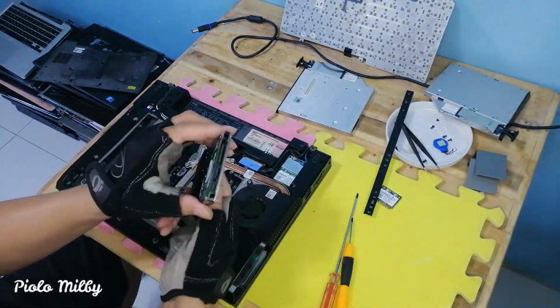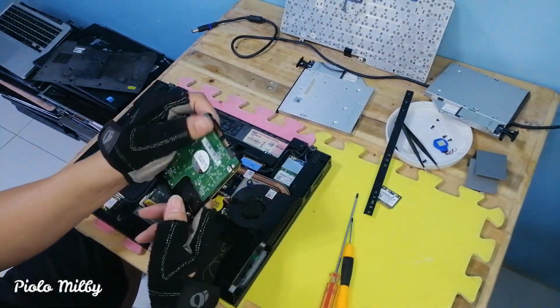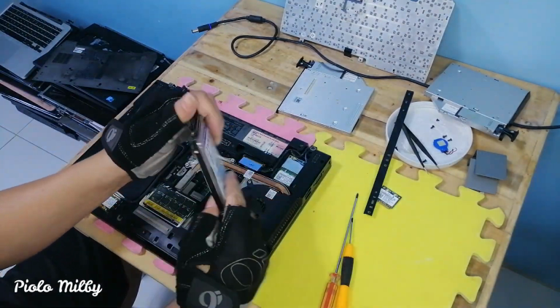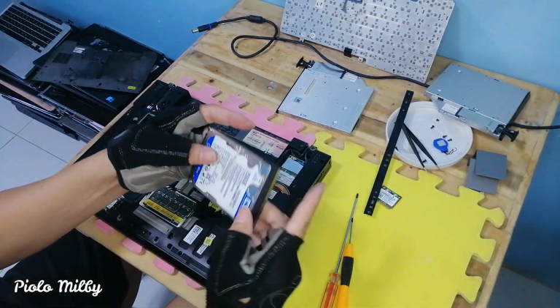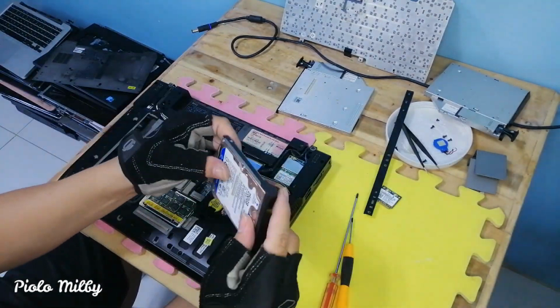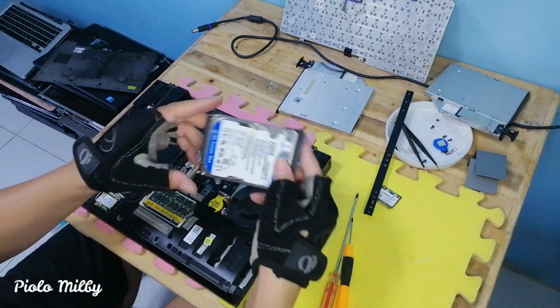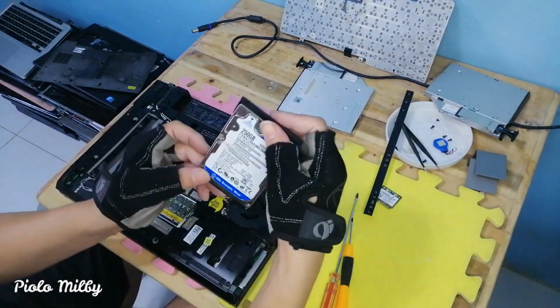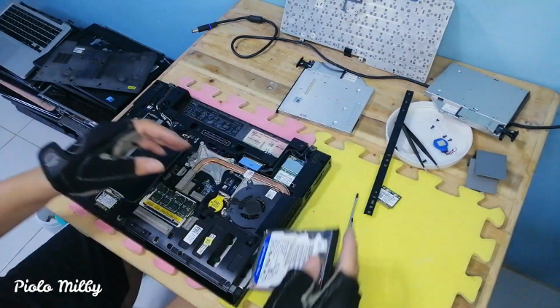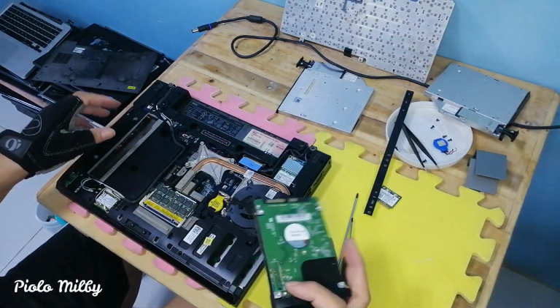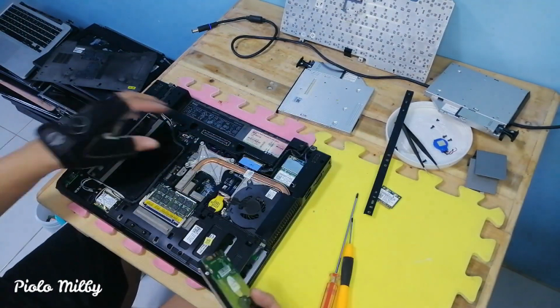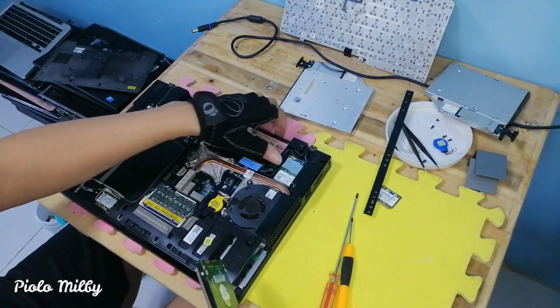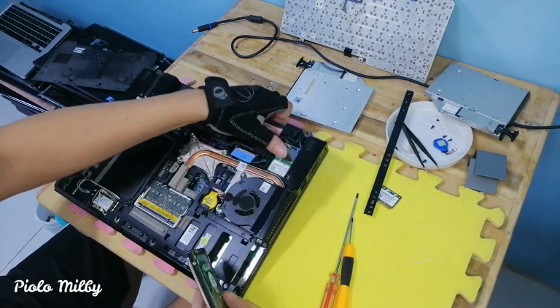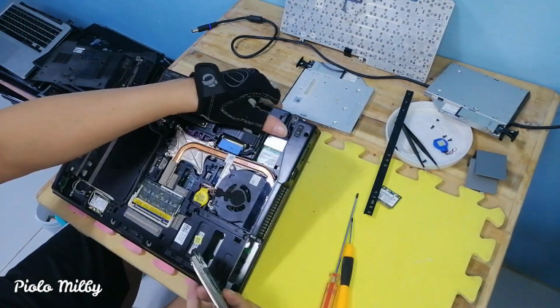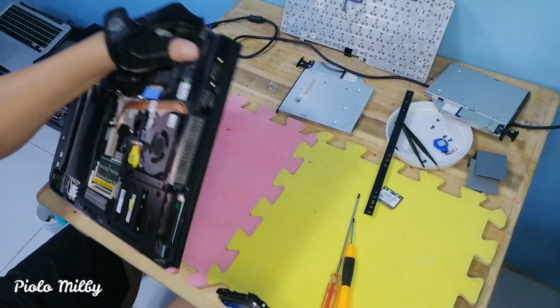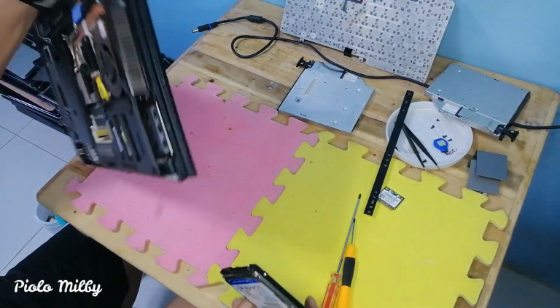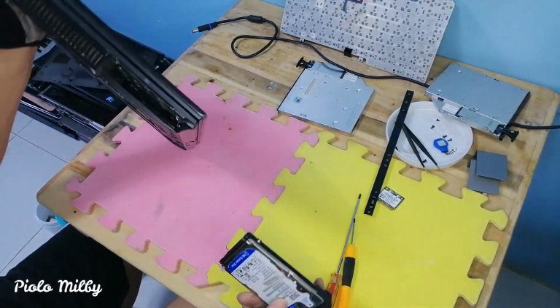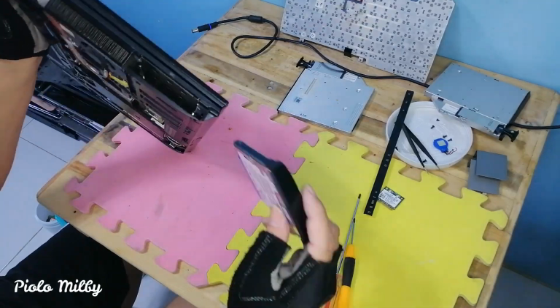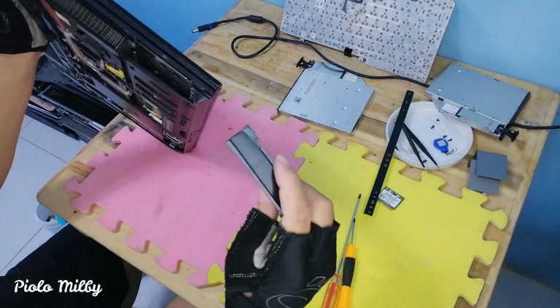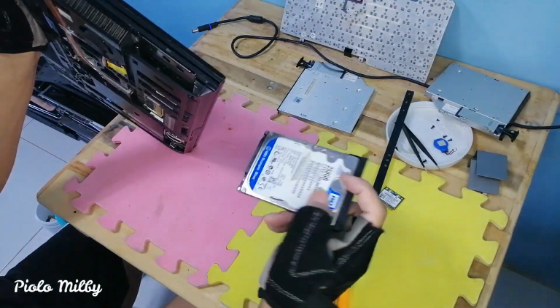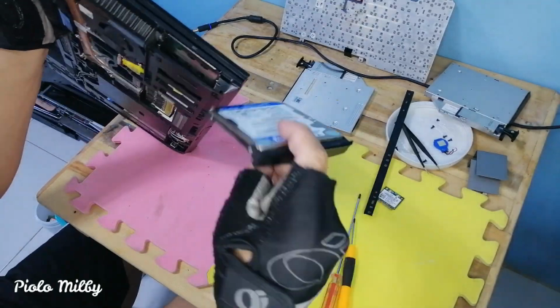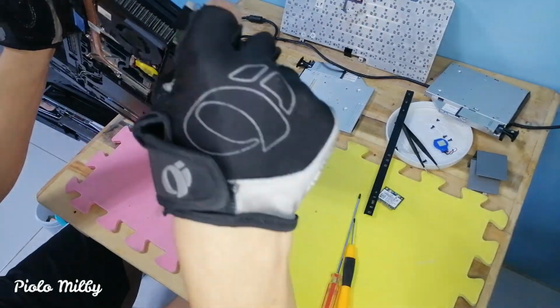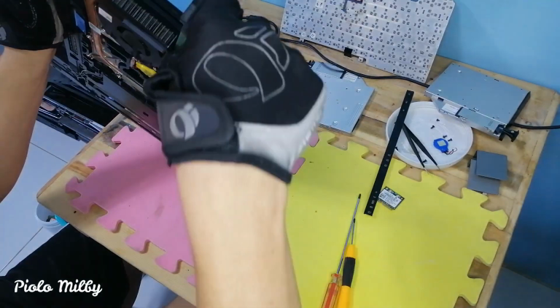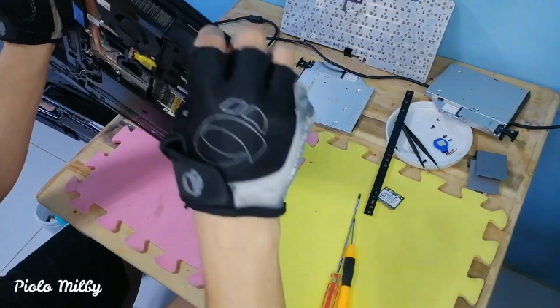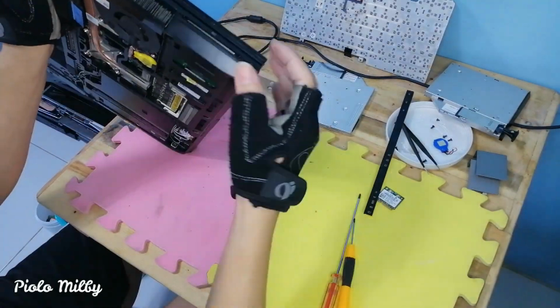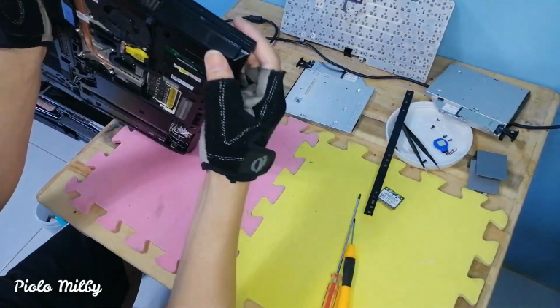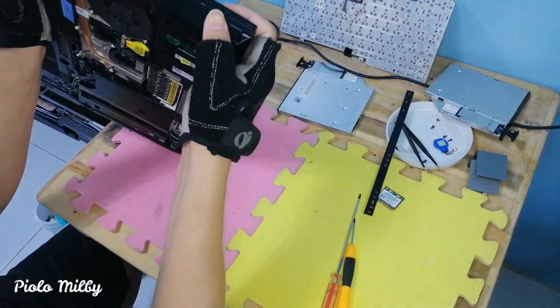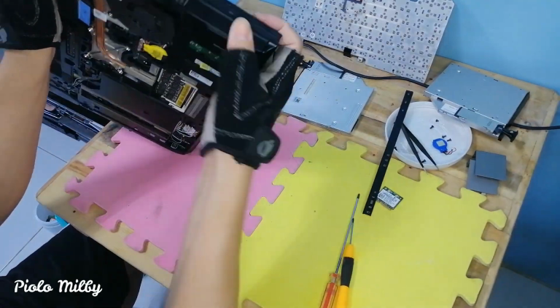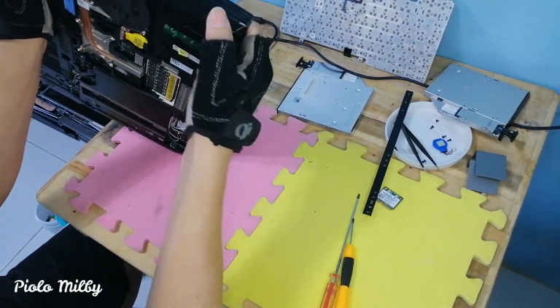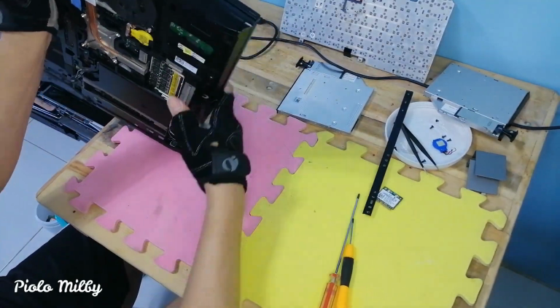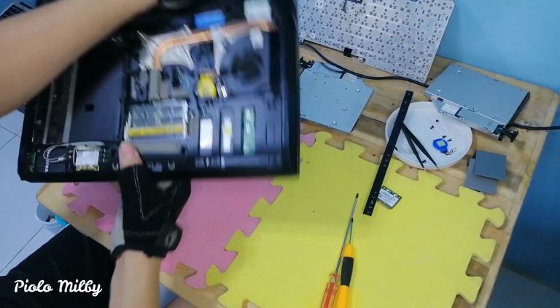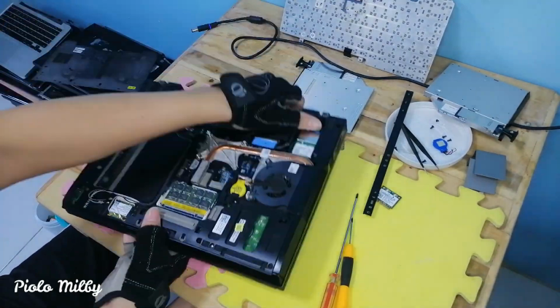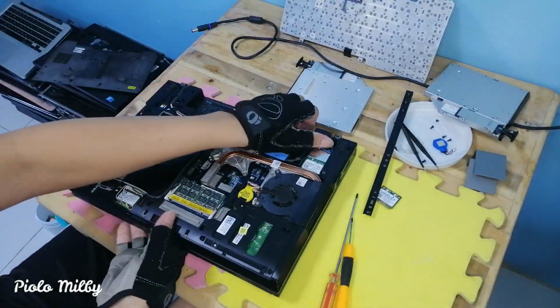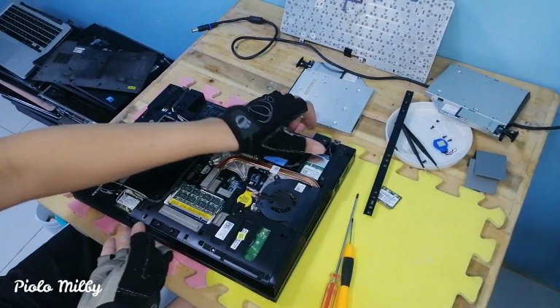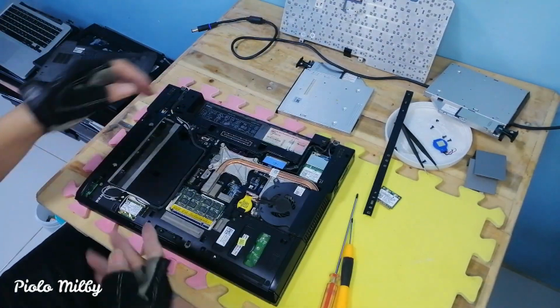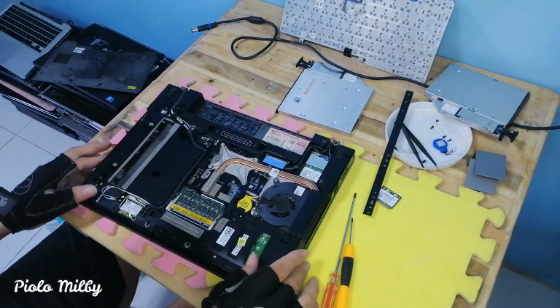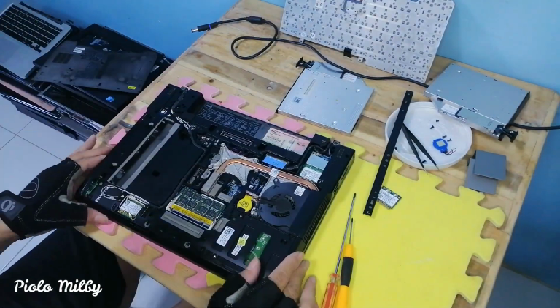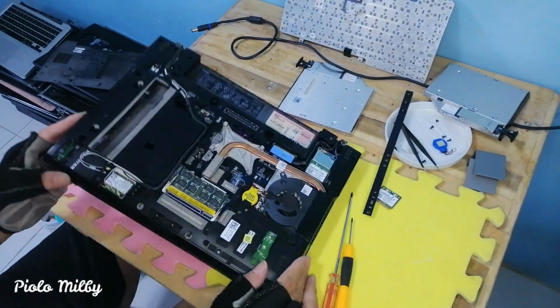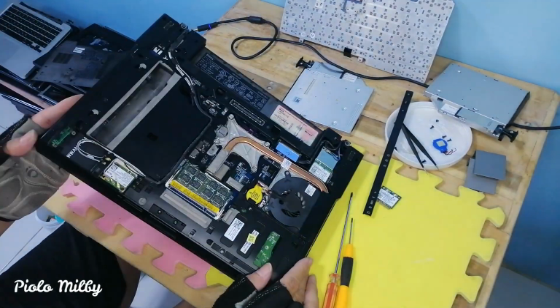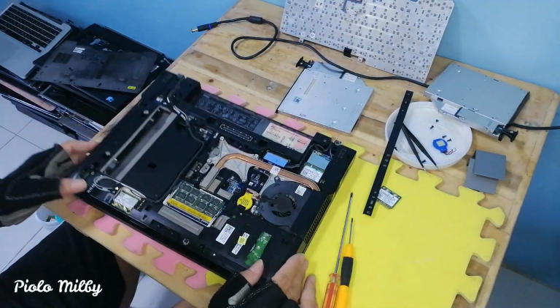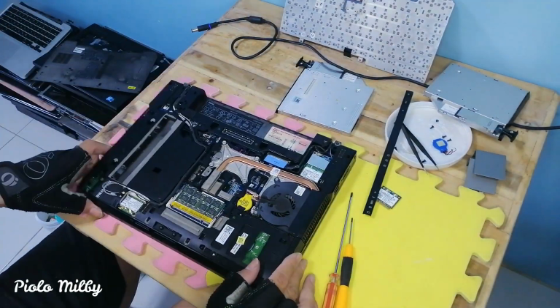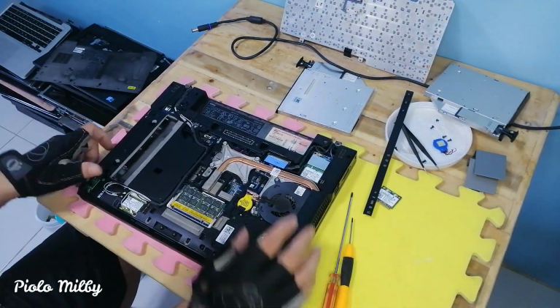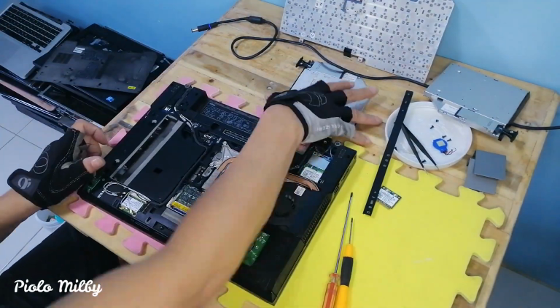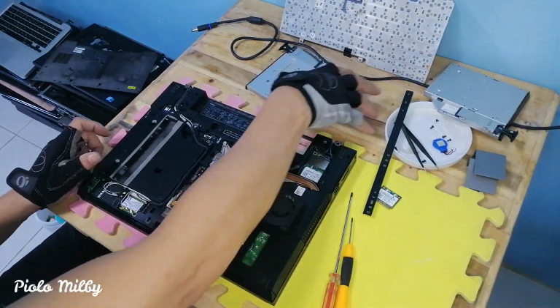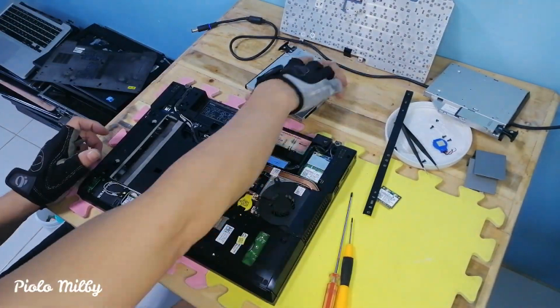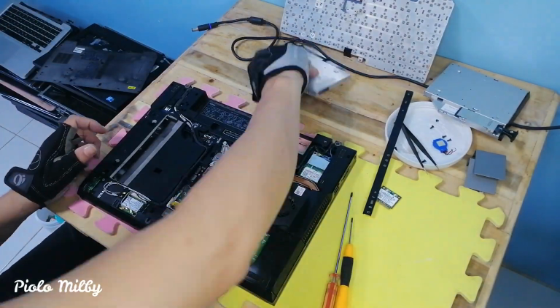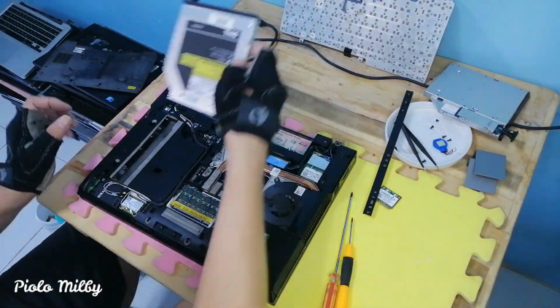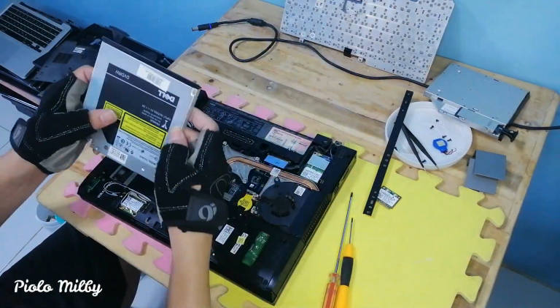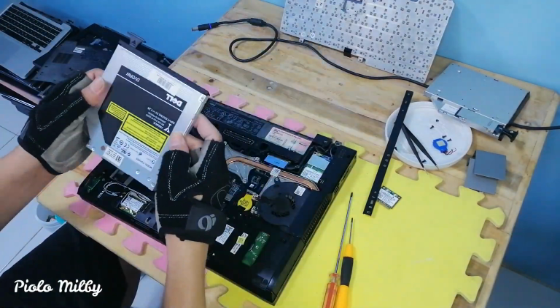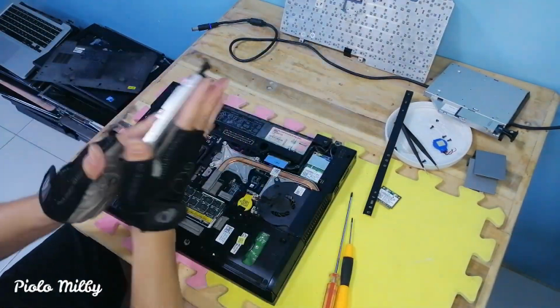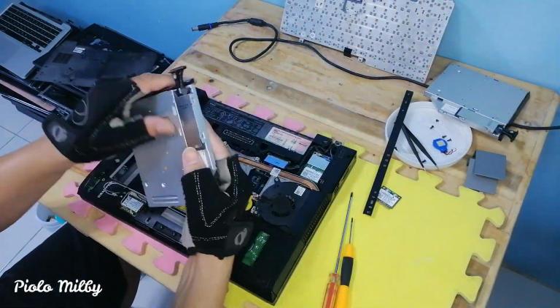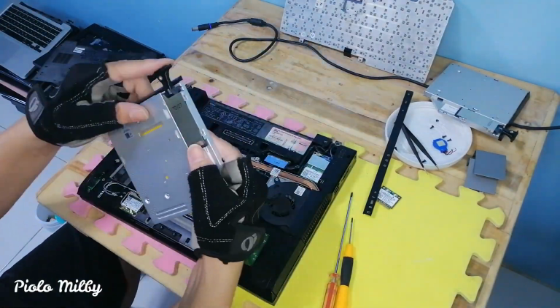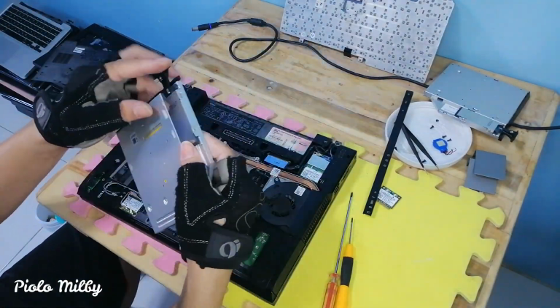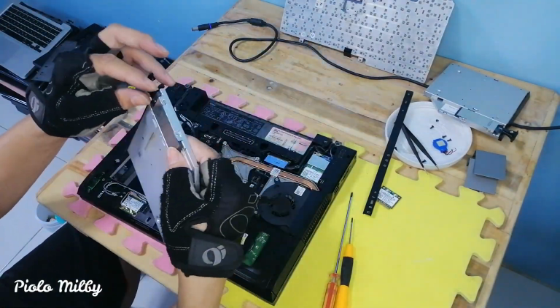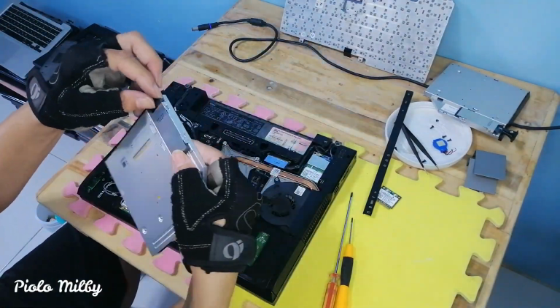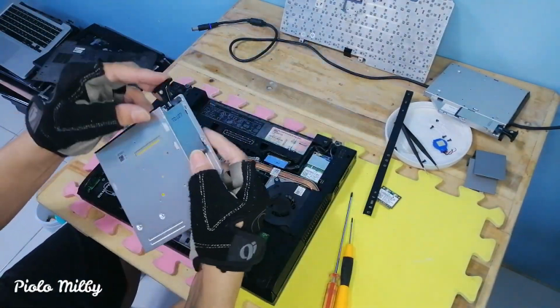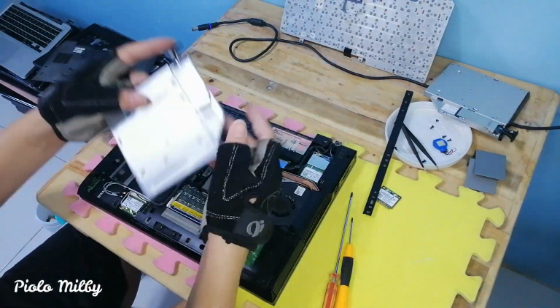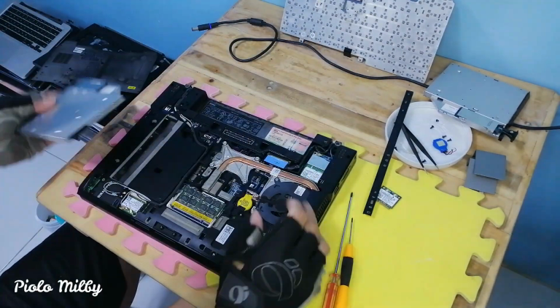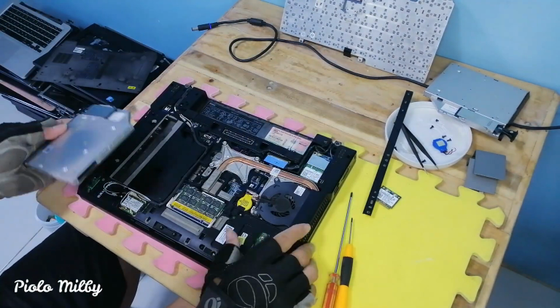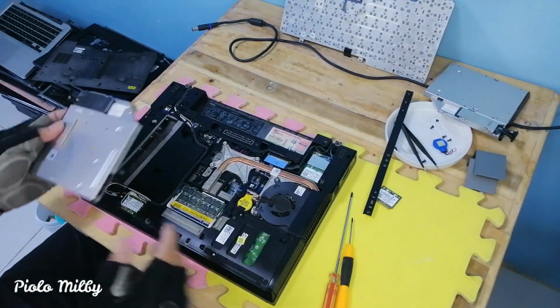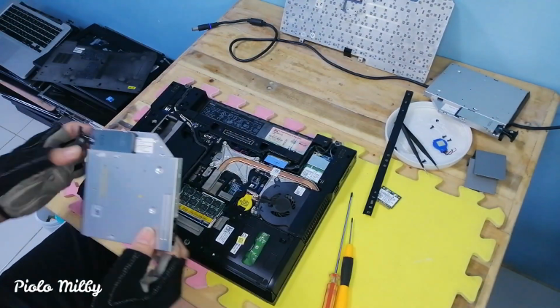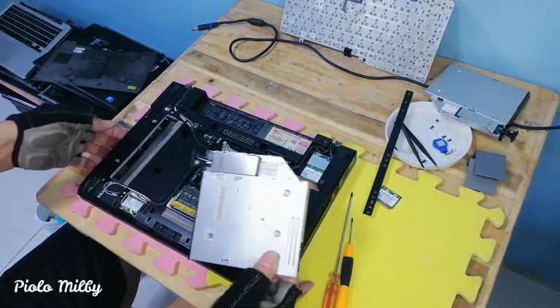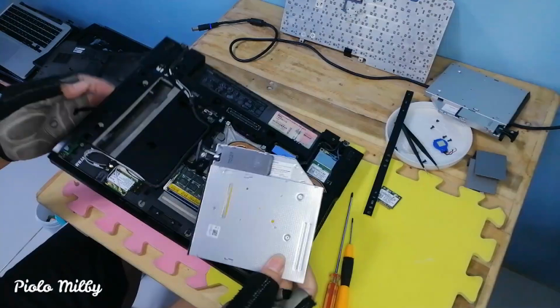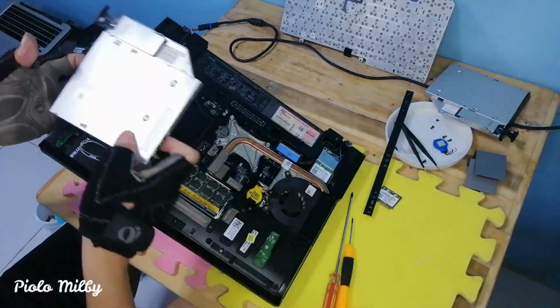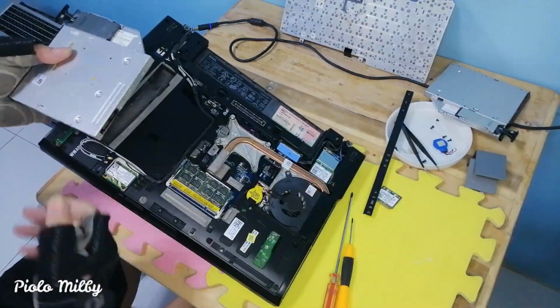Let's continue assembling the laptop. Let's install the hard disk, DVD-ROM, keyboard, covers, and battery.